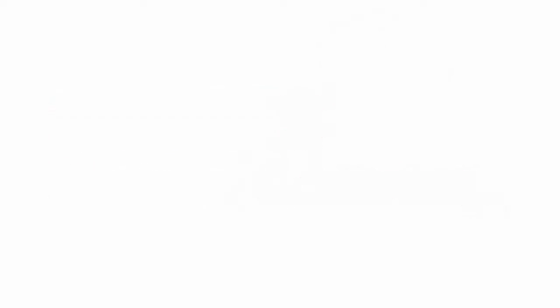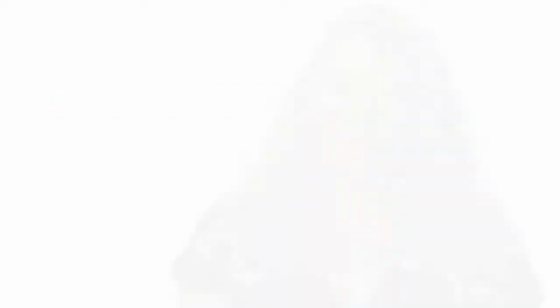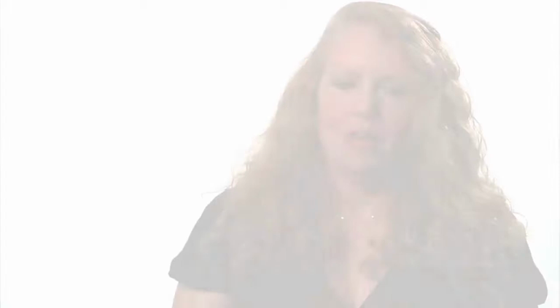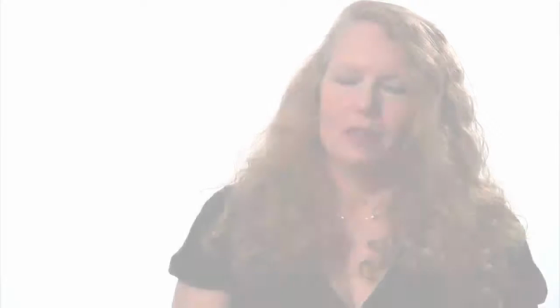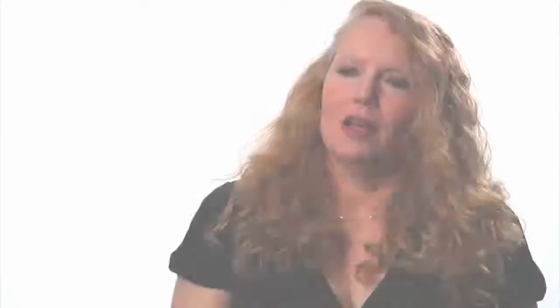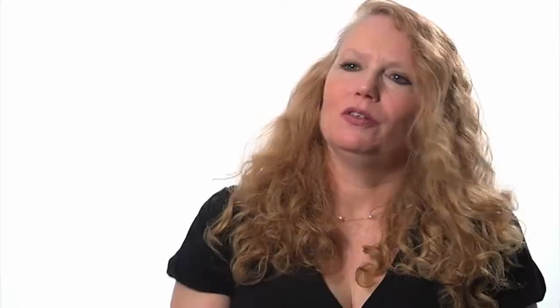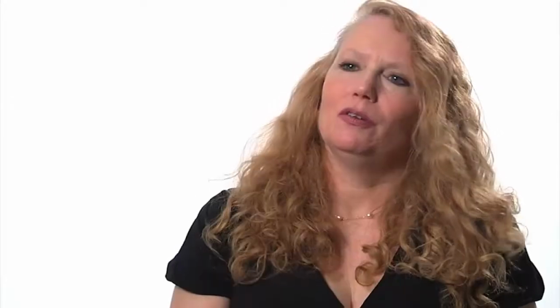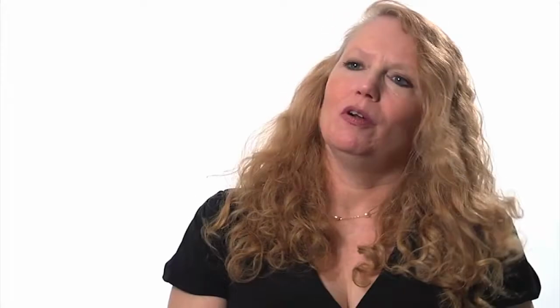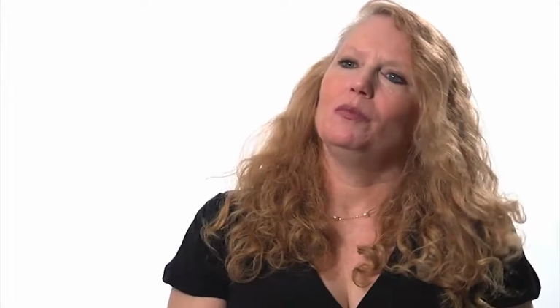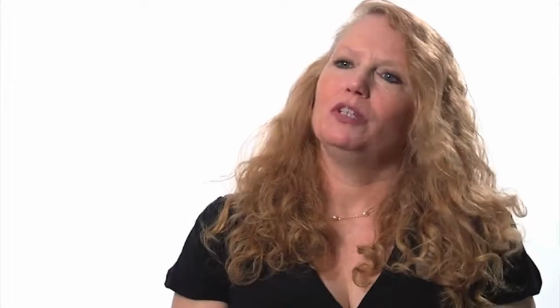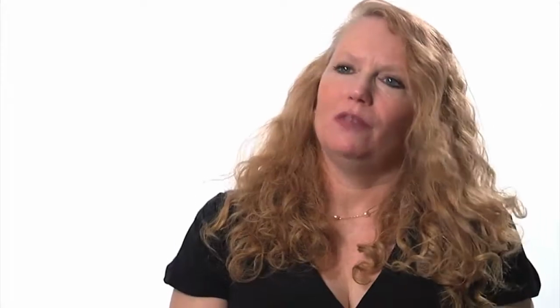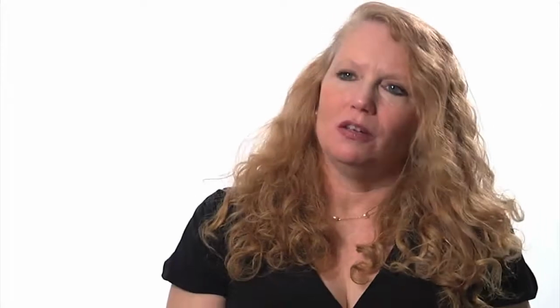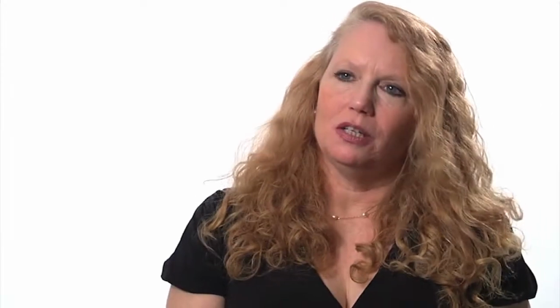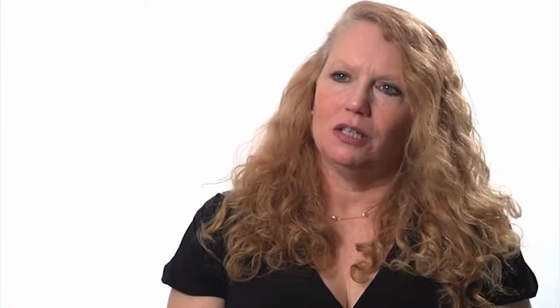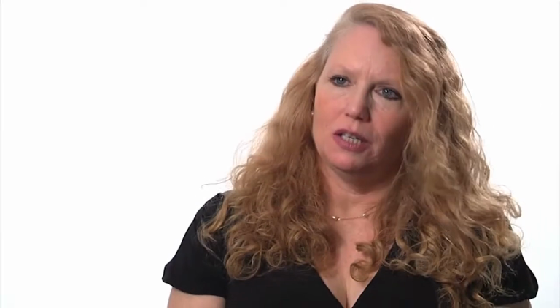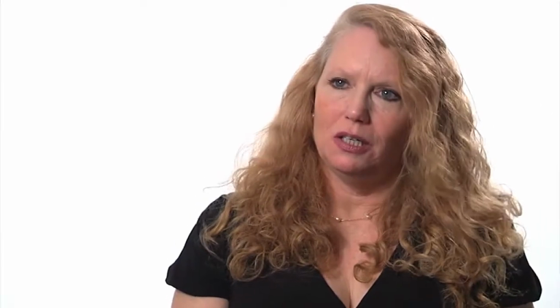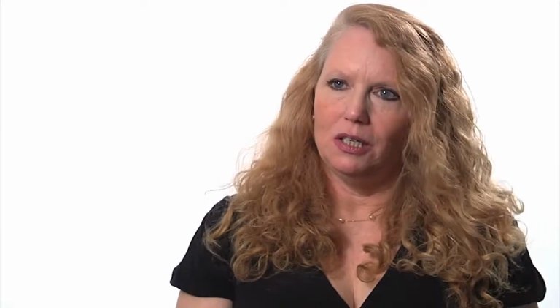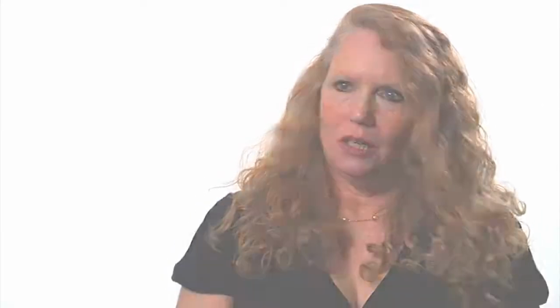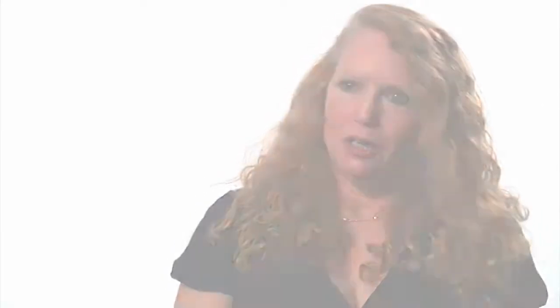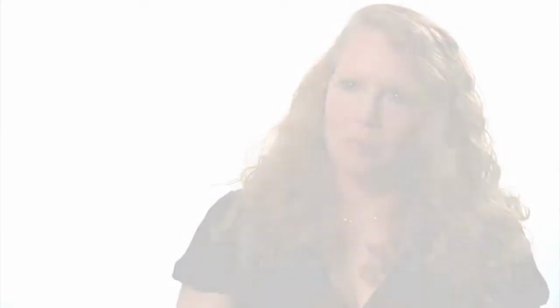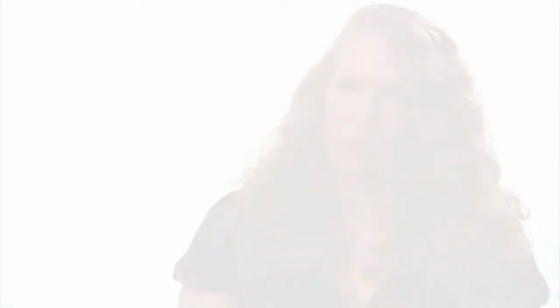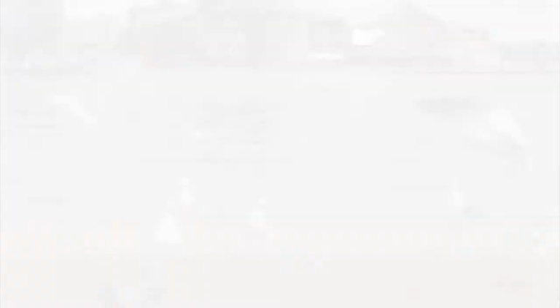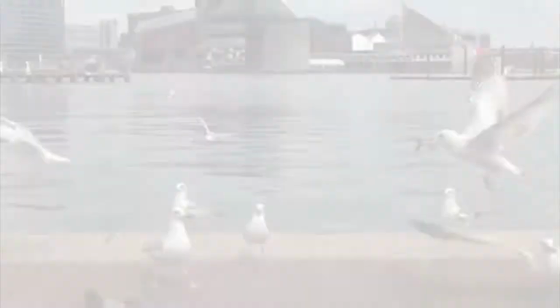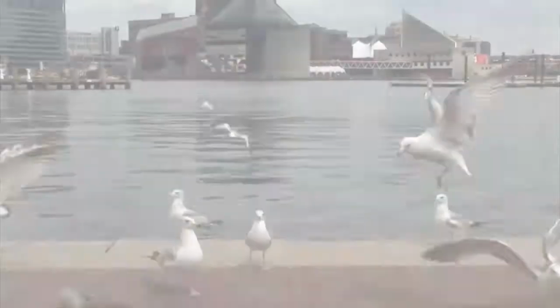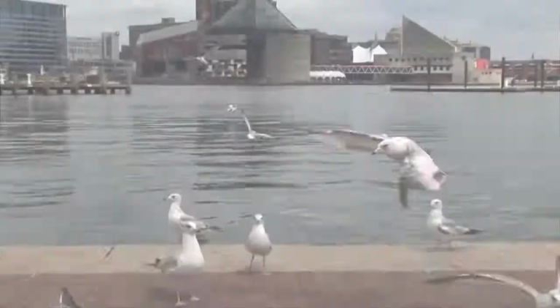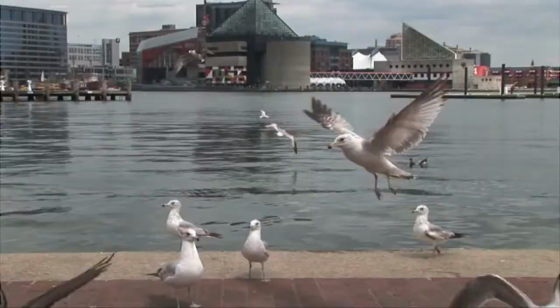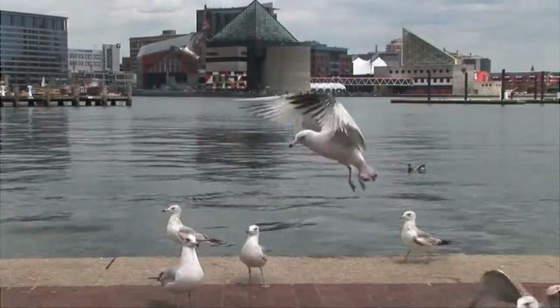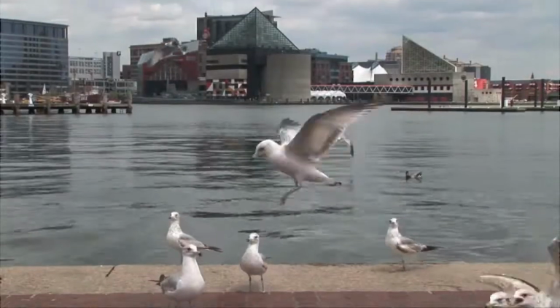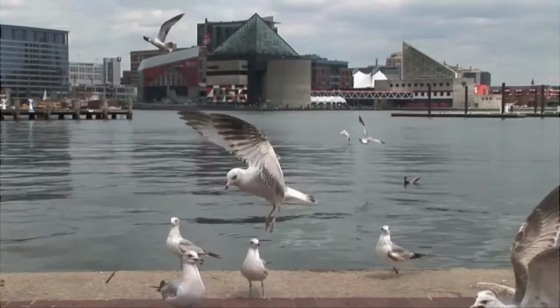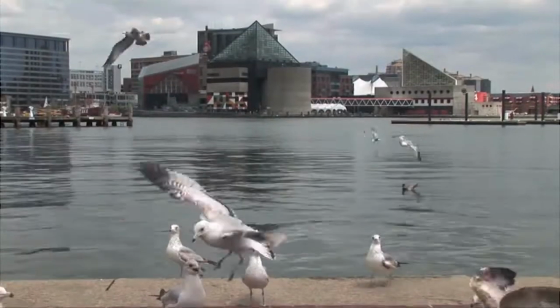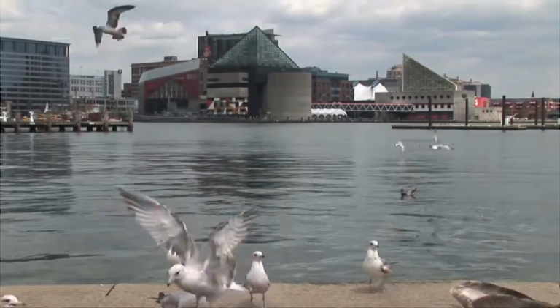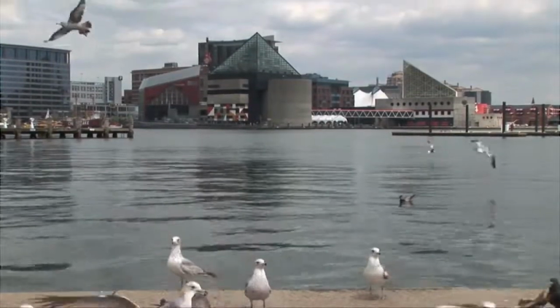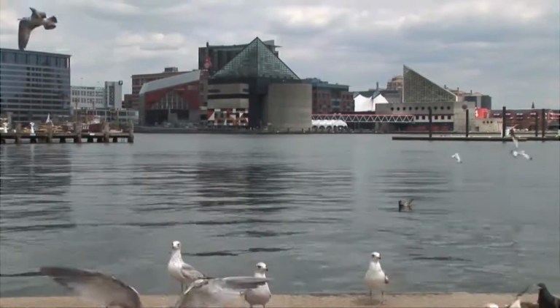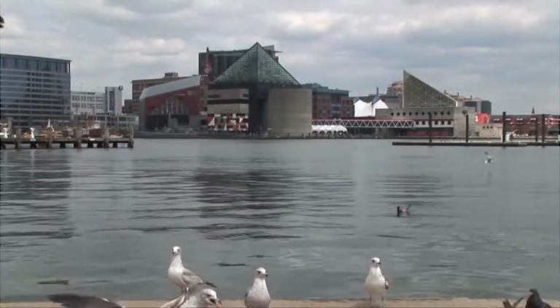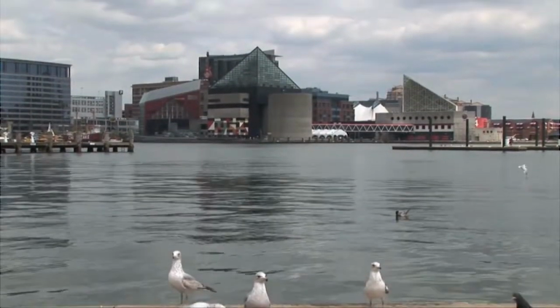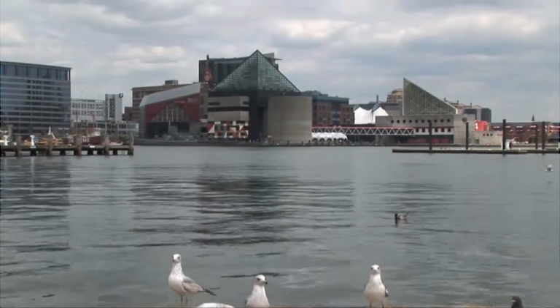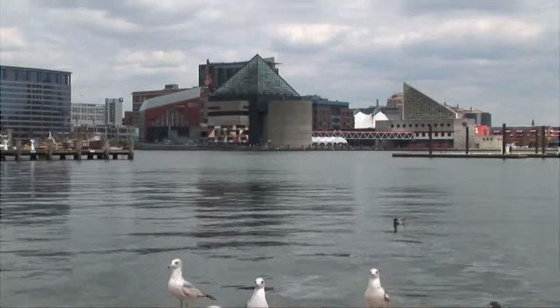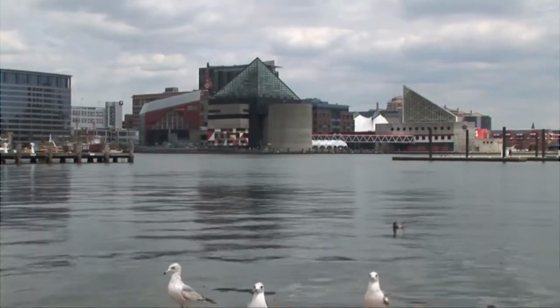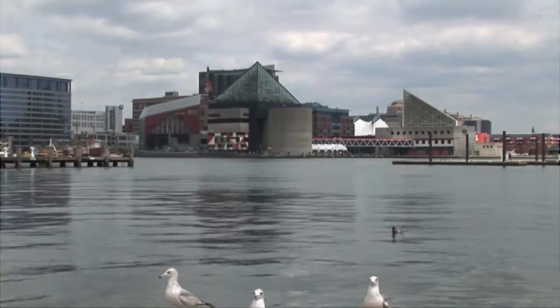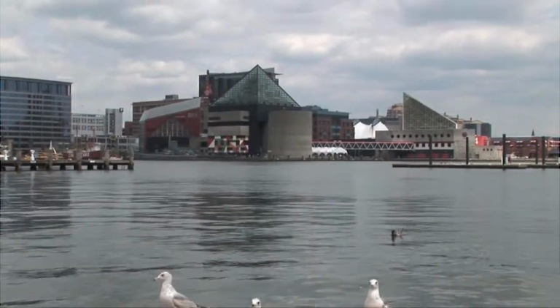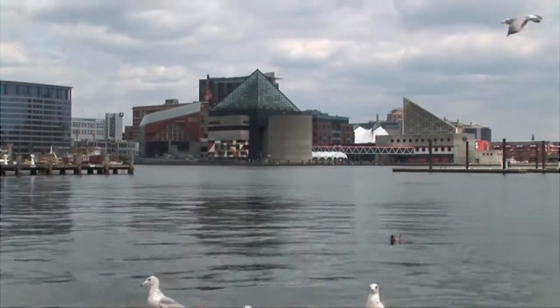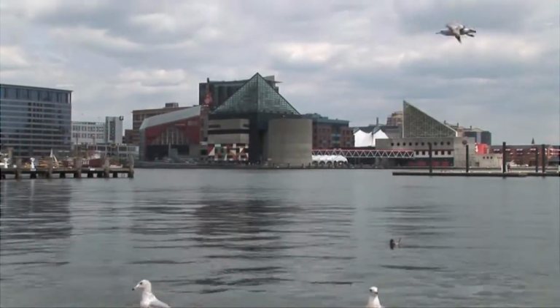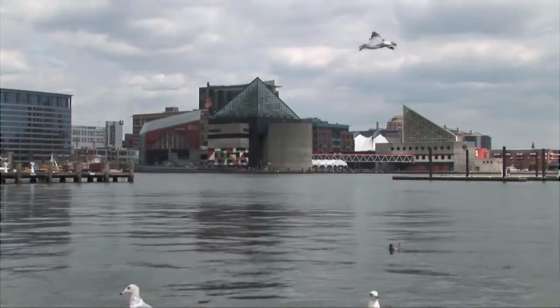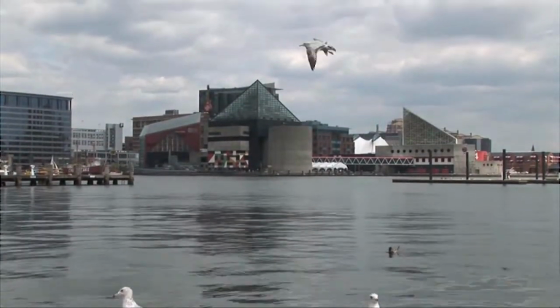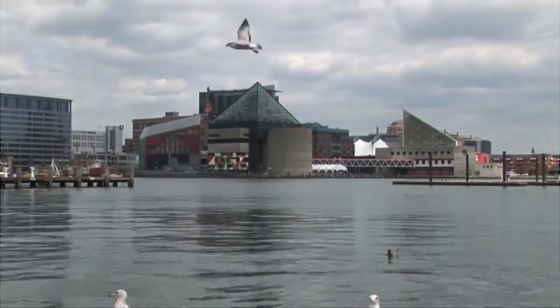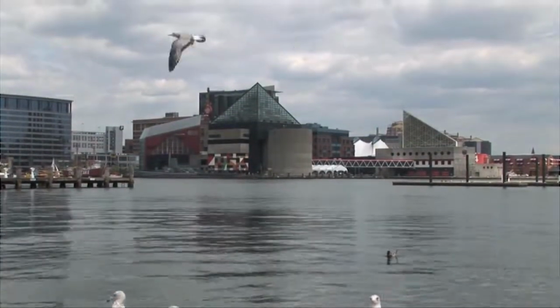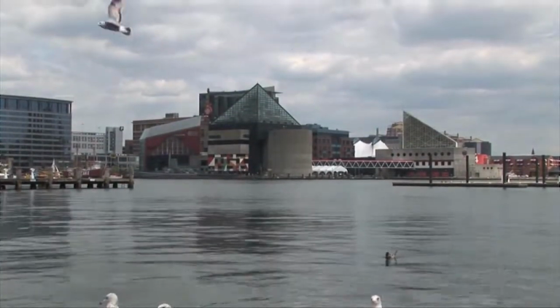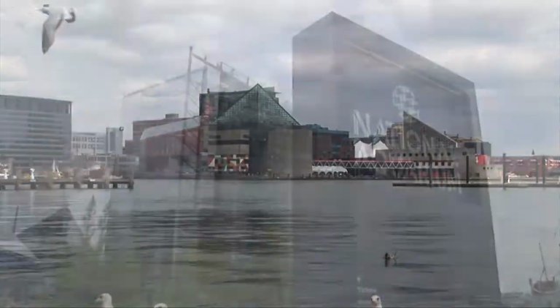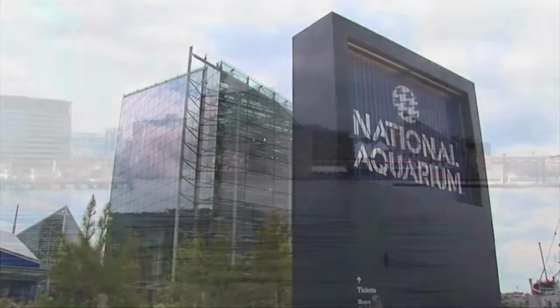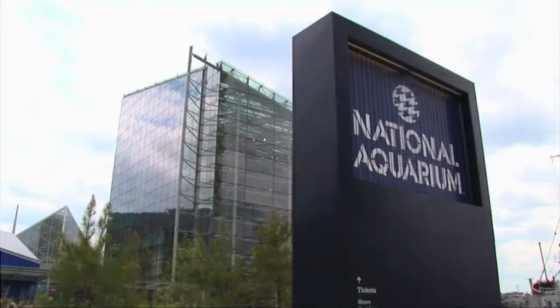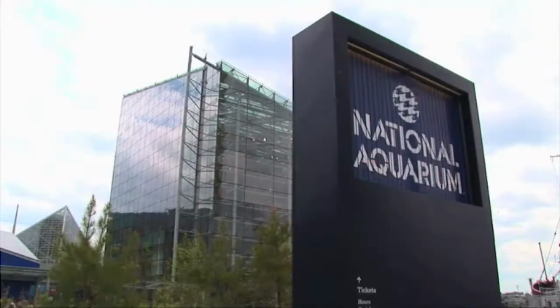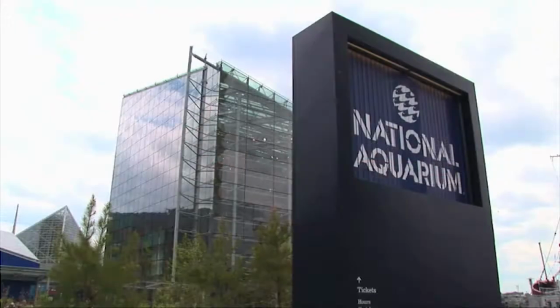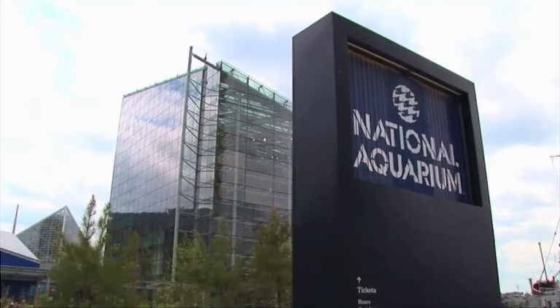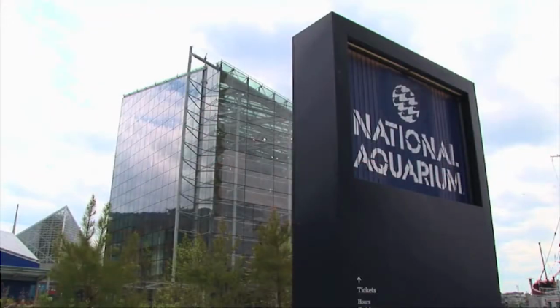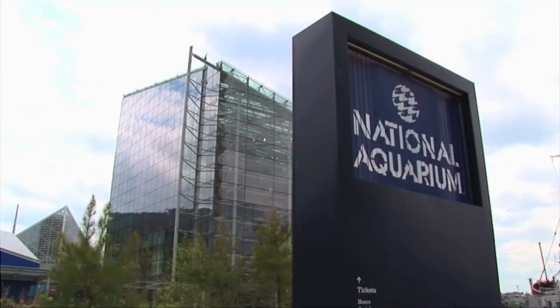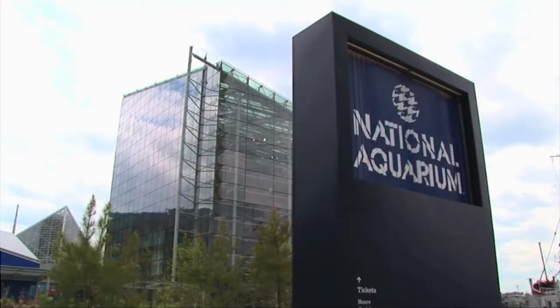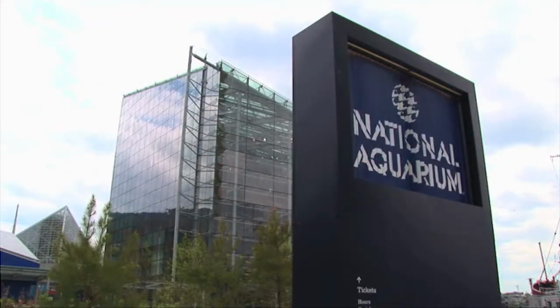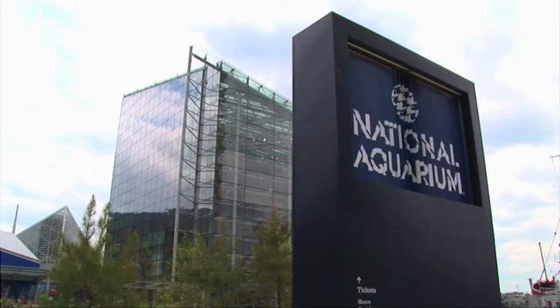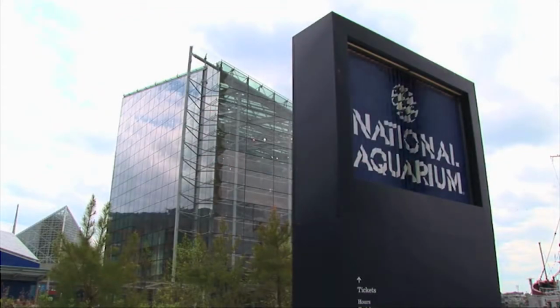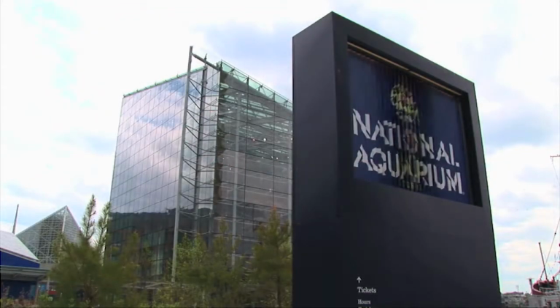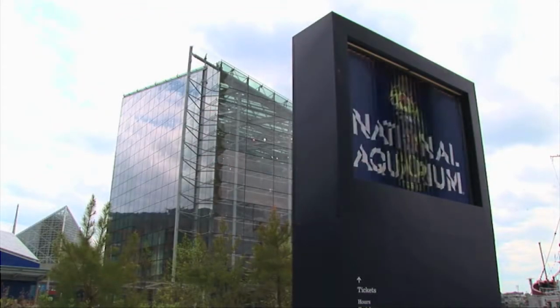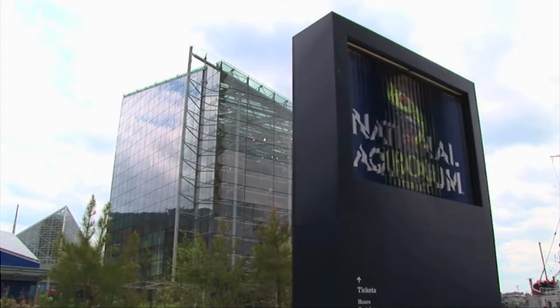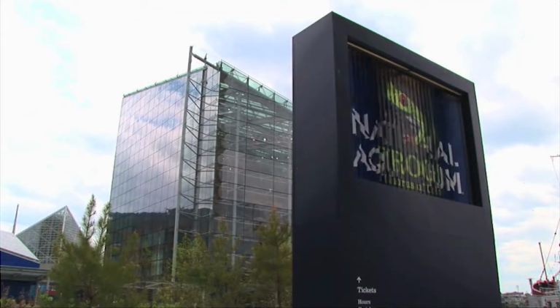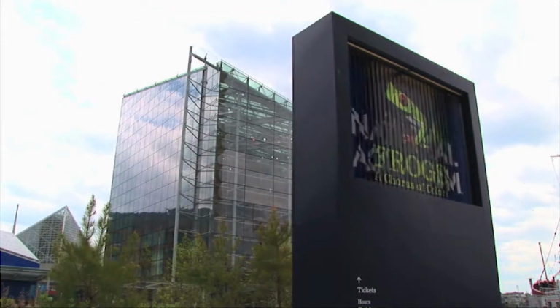The National Aquarium was founded in 1981. We have a full-time staff of about 350 and a volunteer base of about 600.